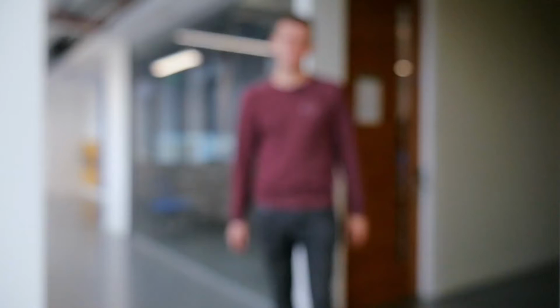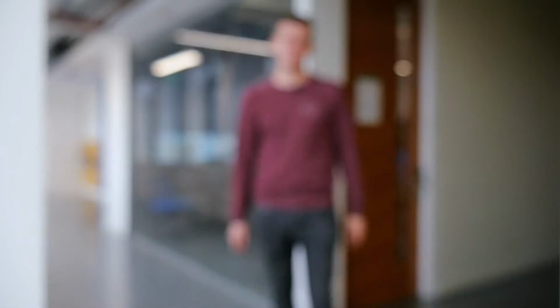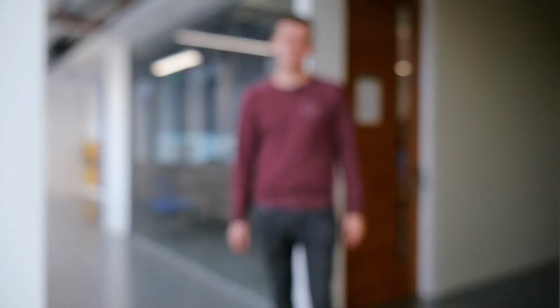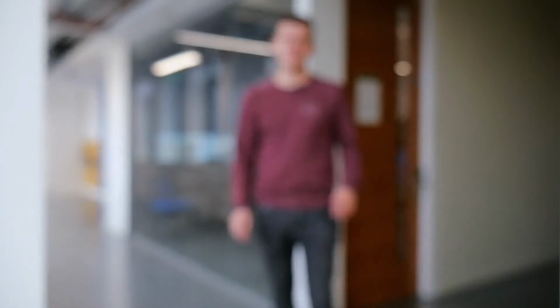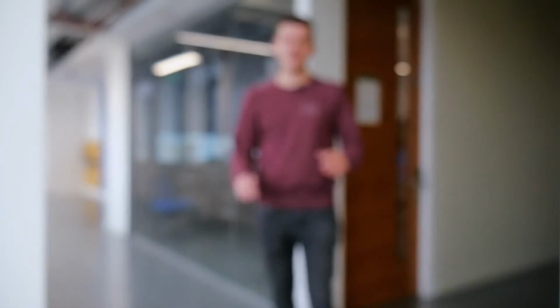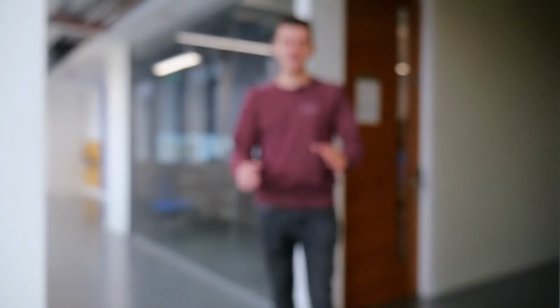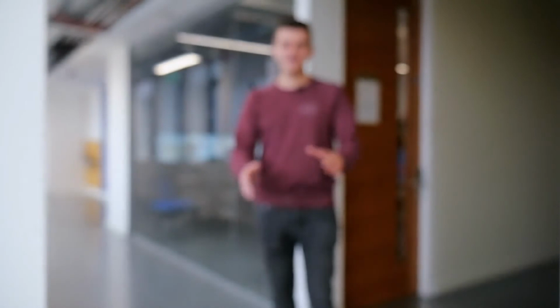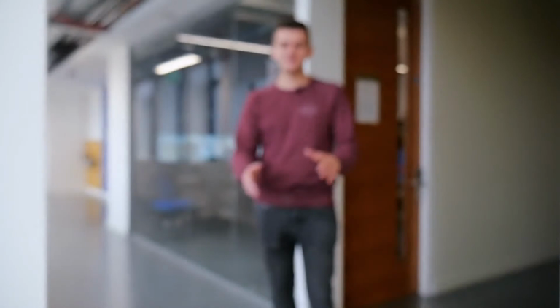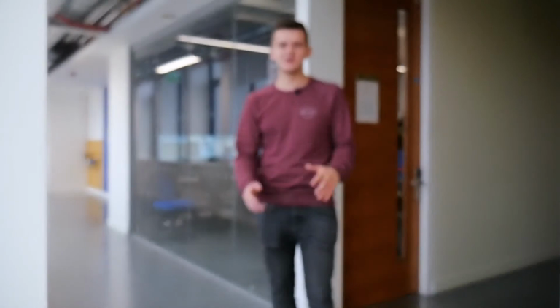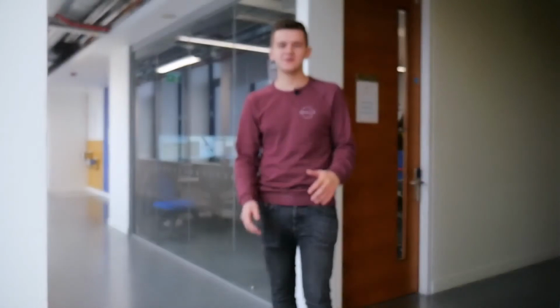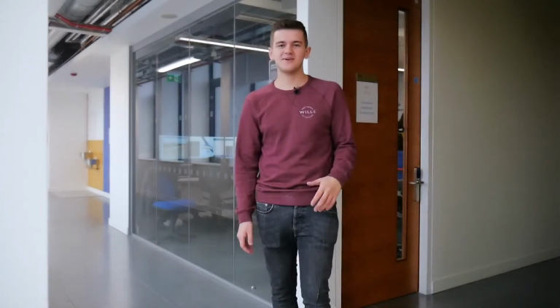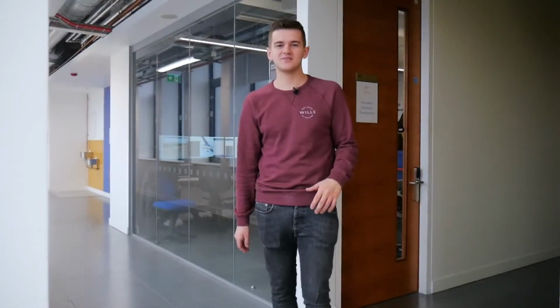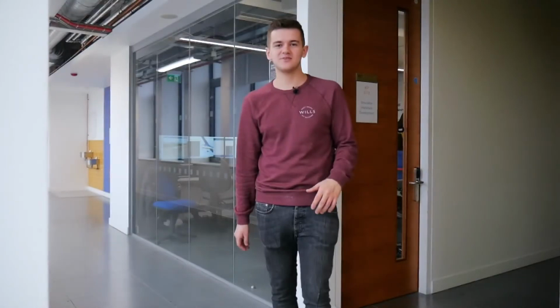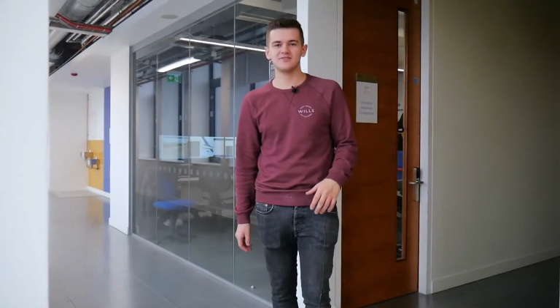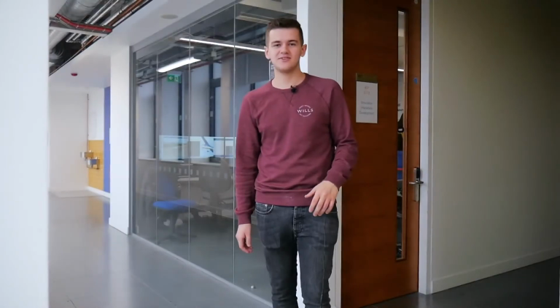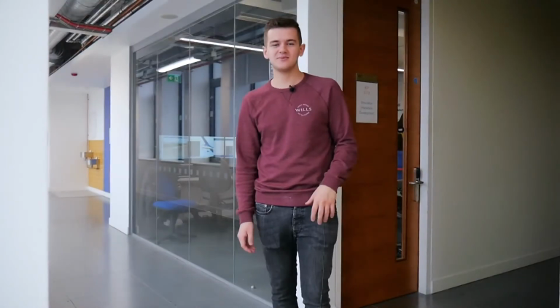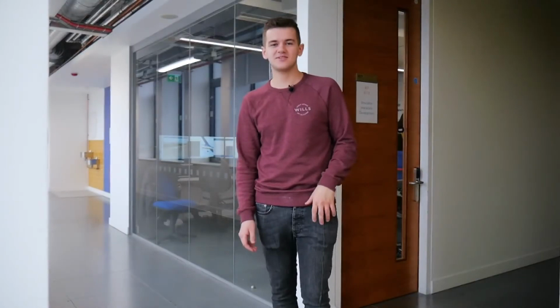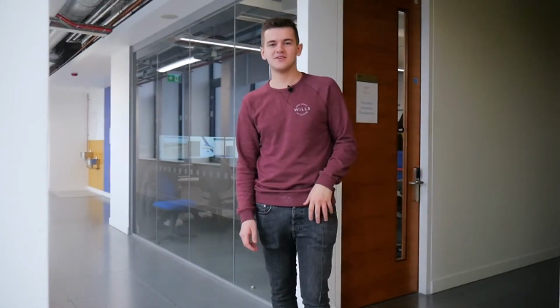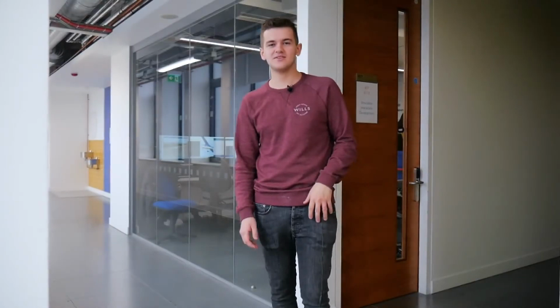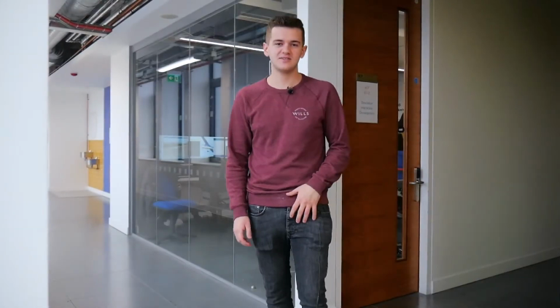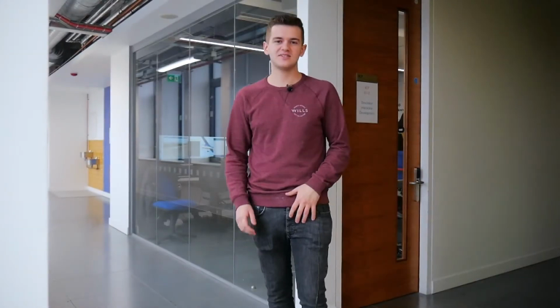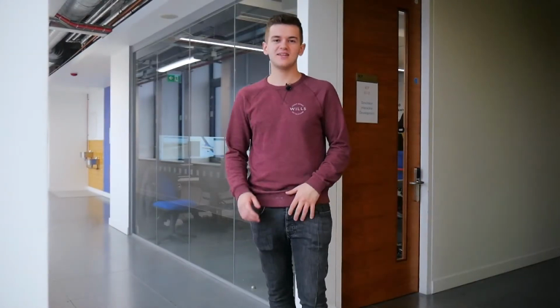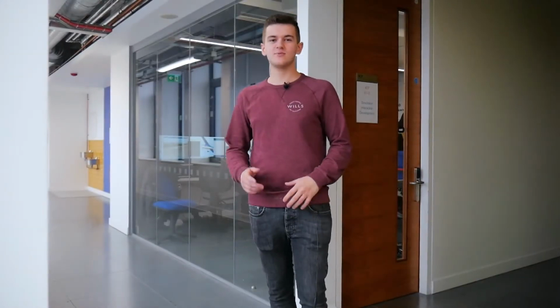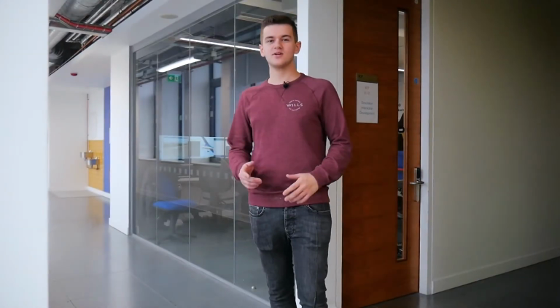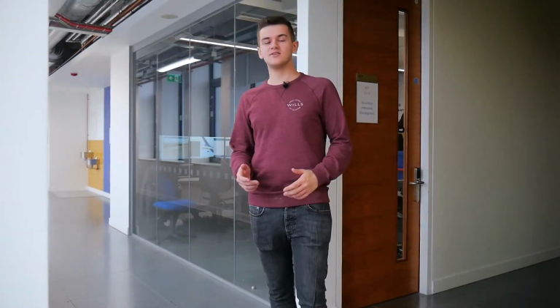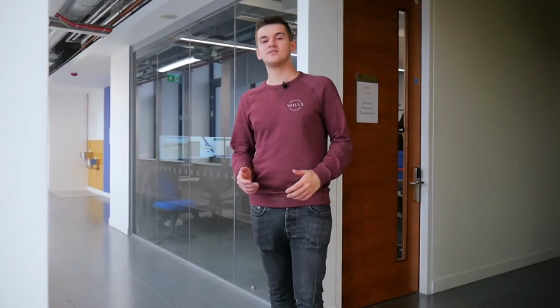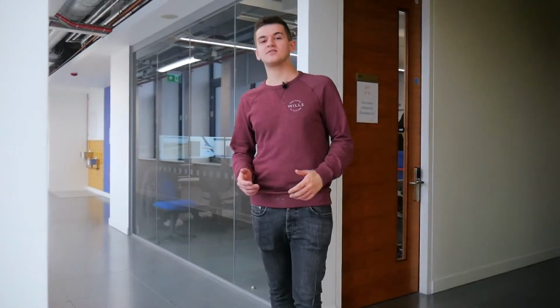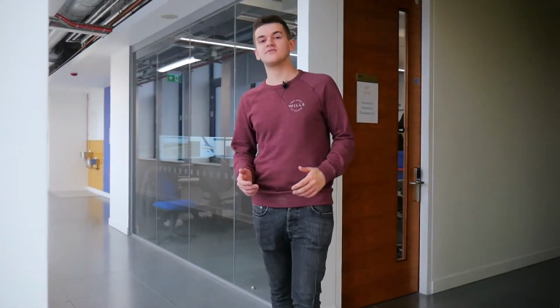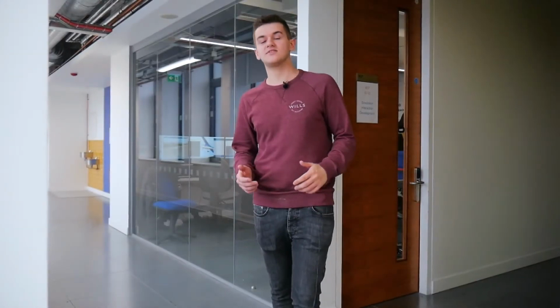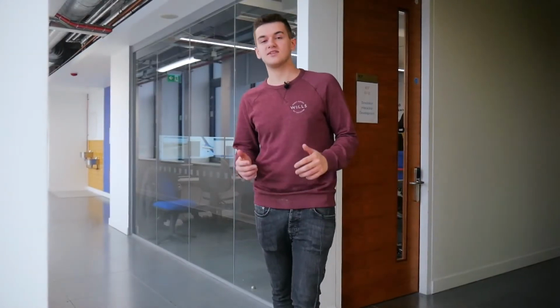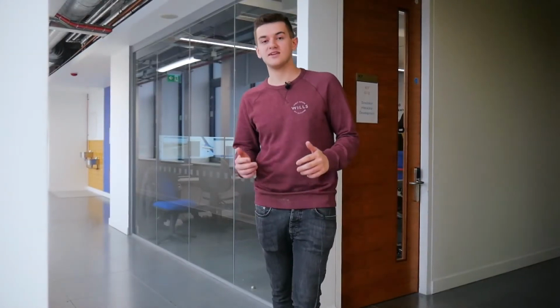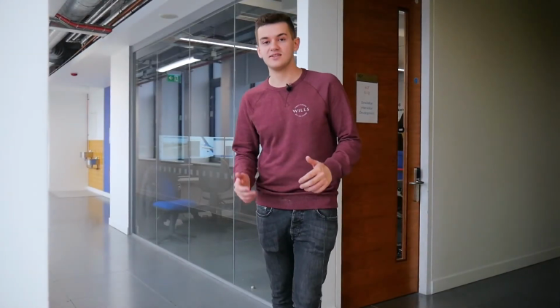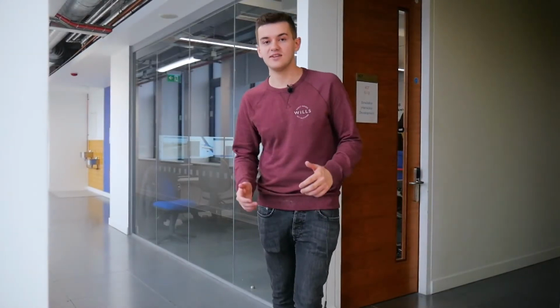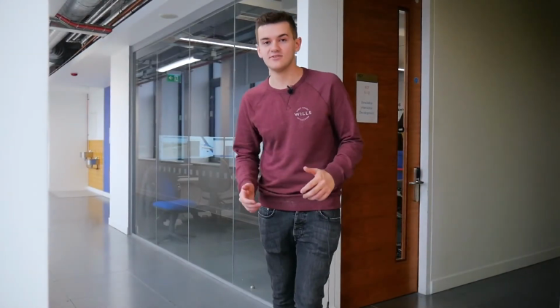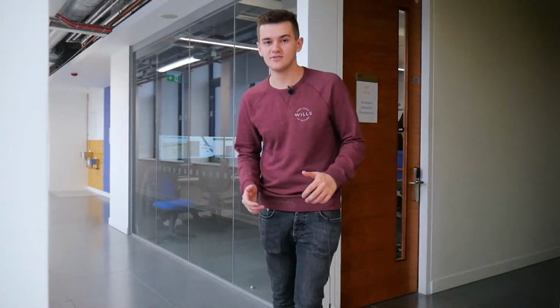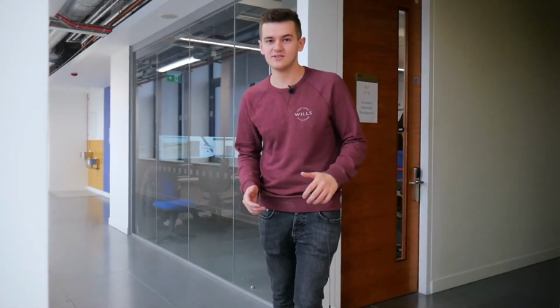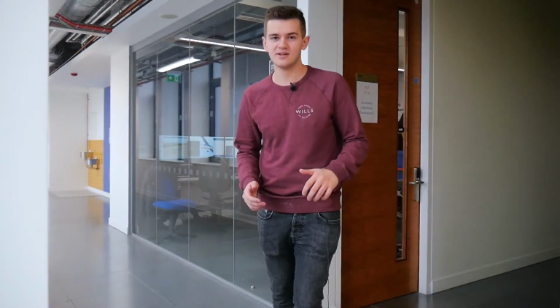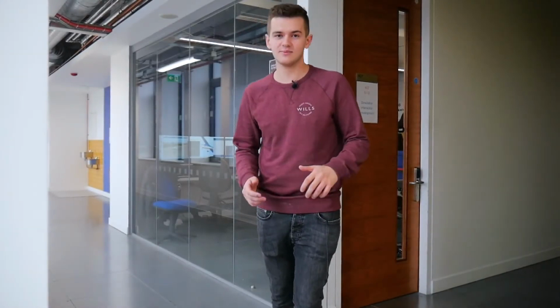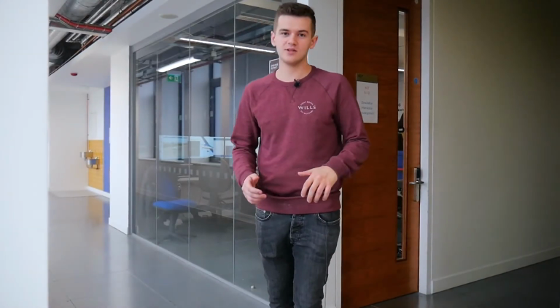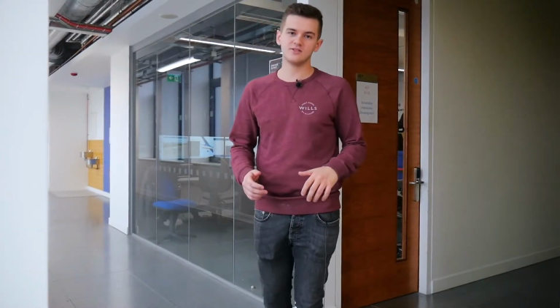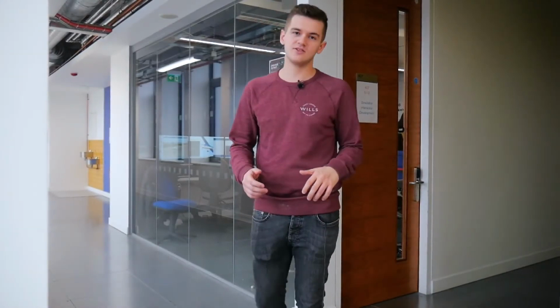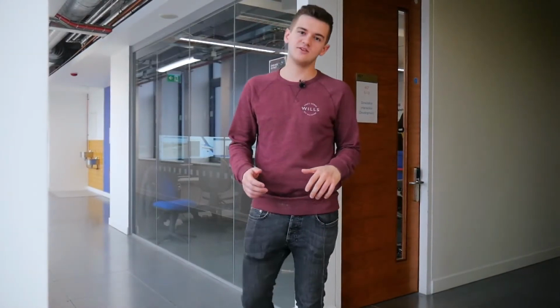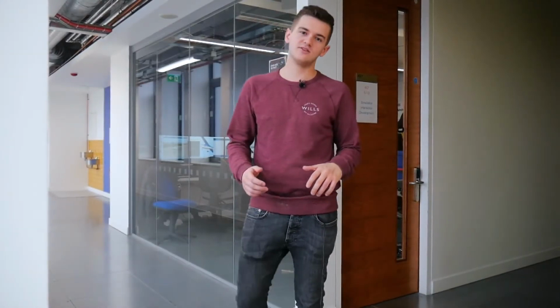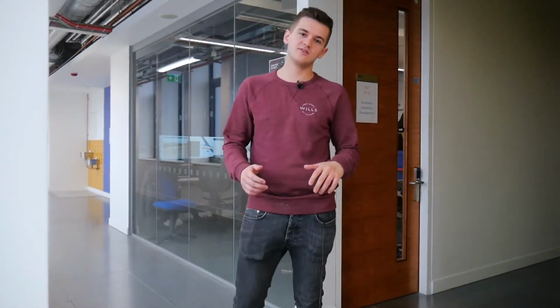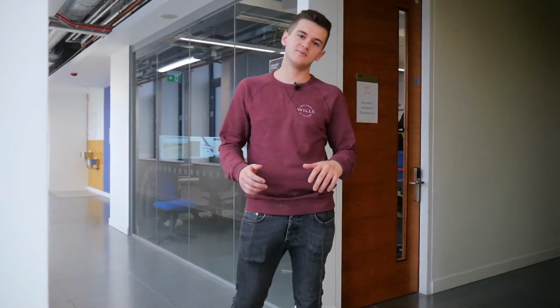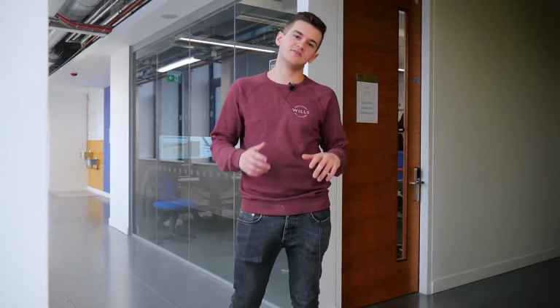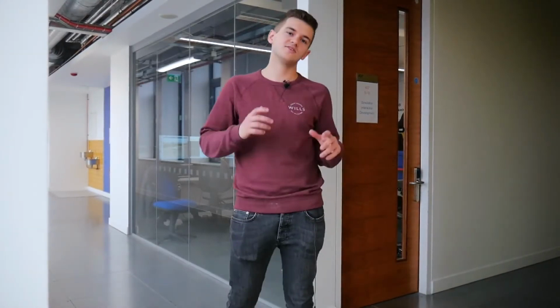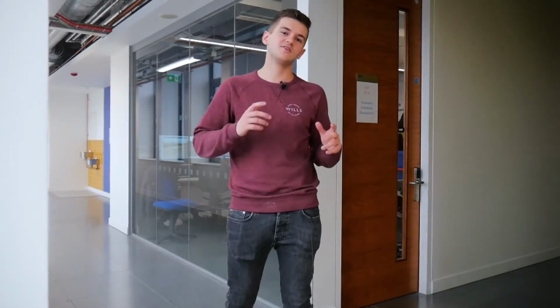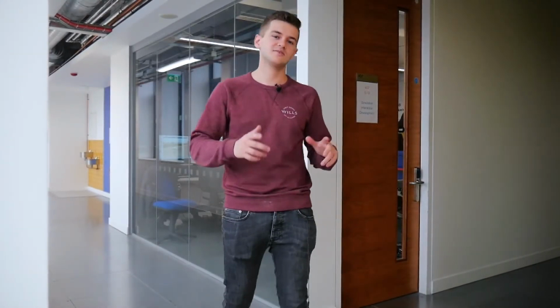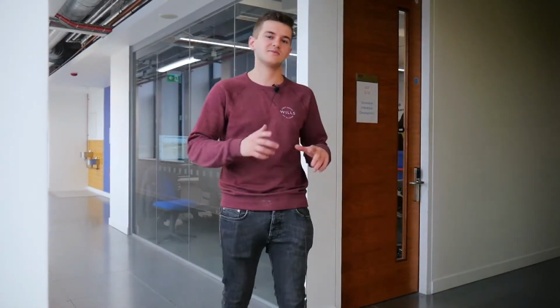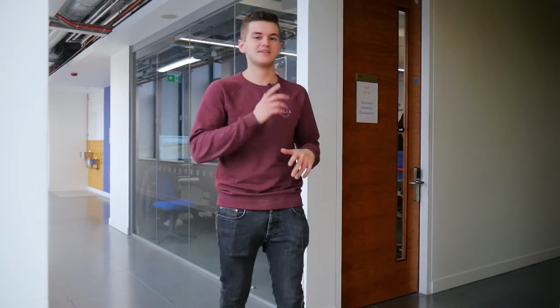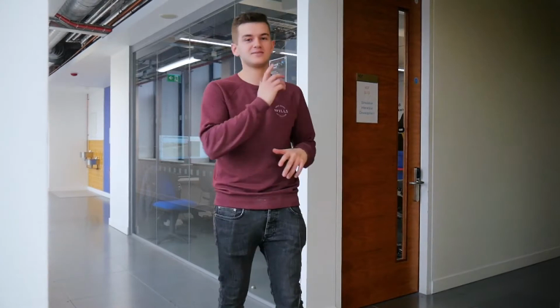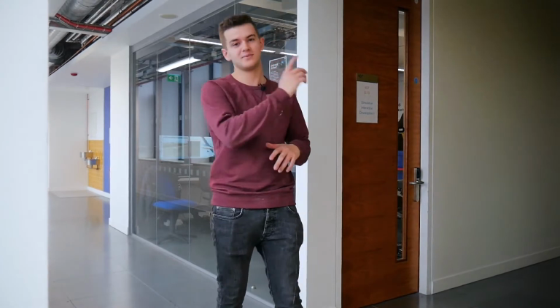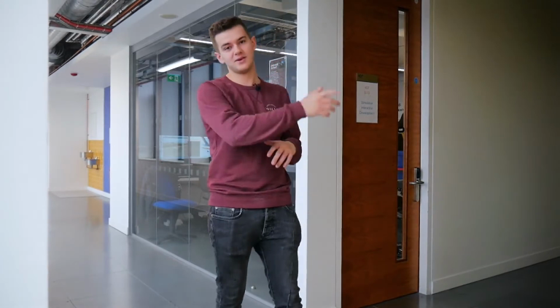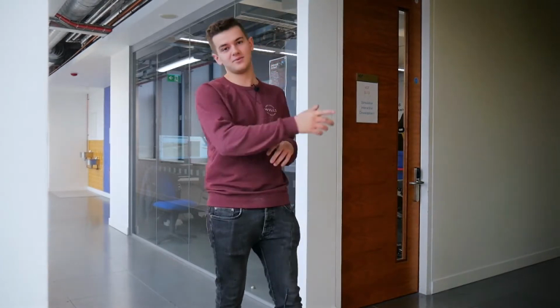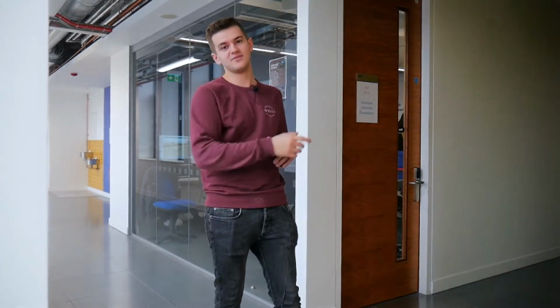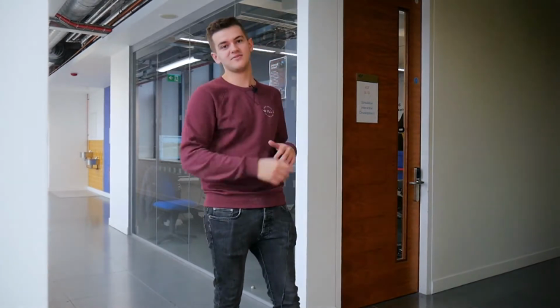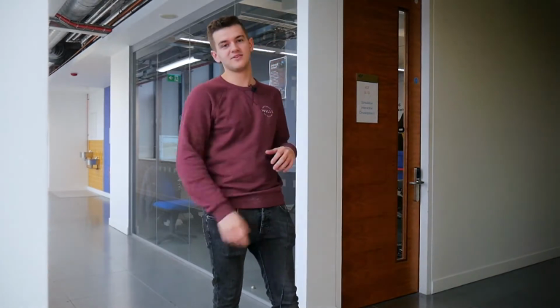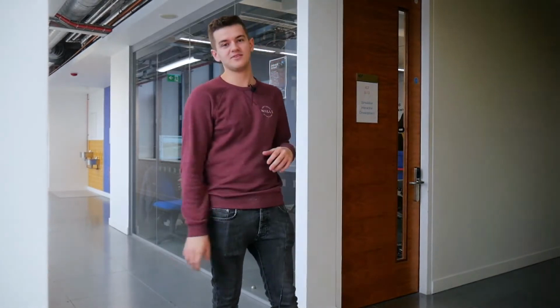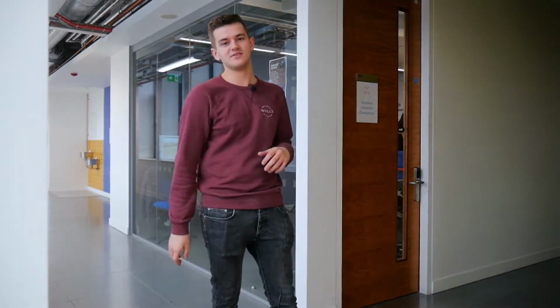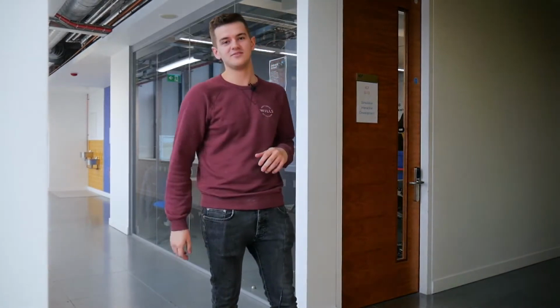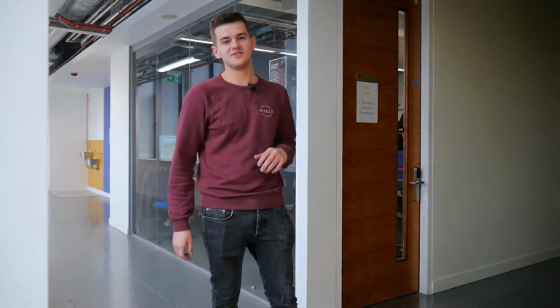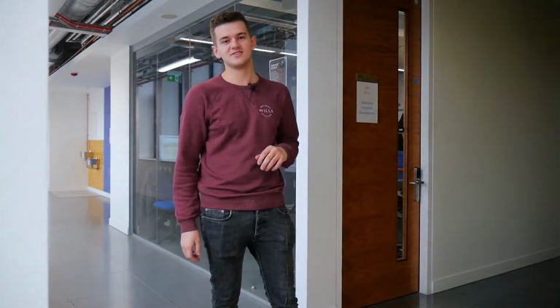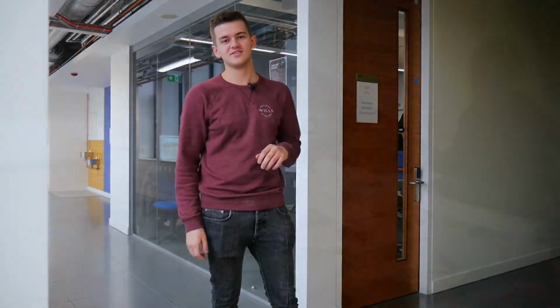Hi guys, welcome back to another episode. Today we're going to do something slightly different and I'm going to show you some of the toys we get to play with at university.